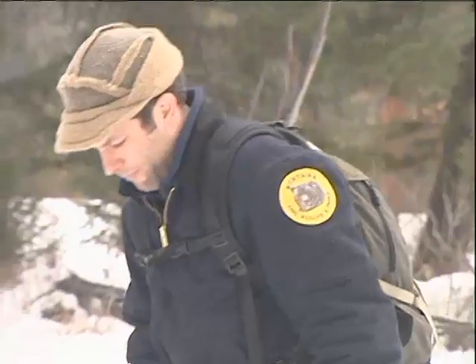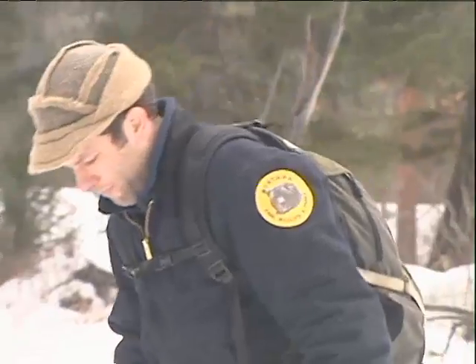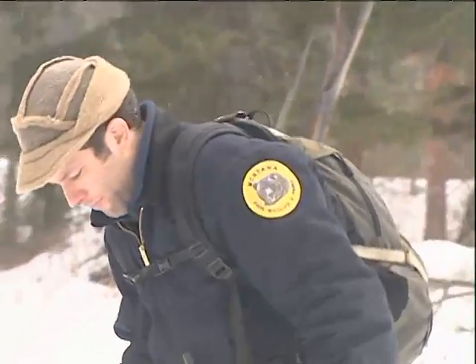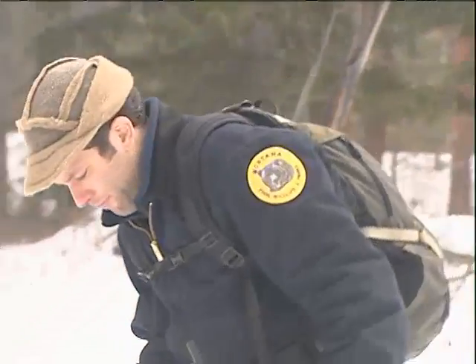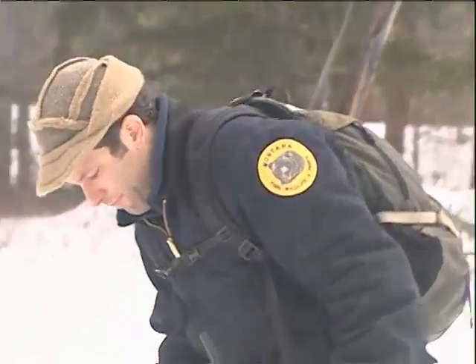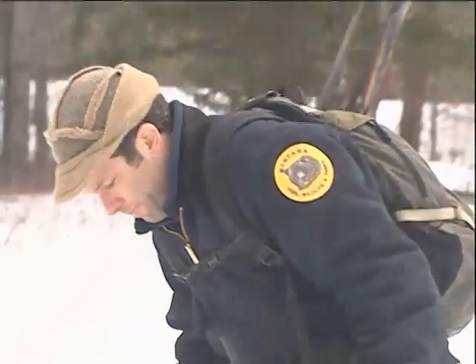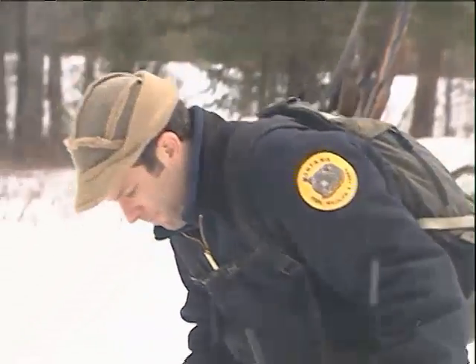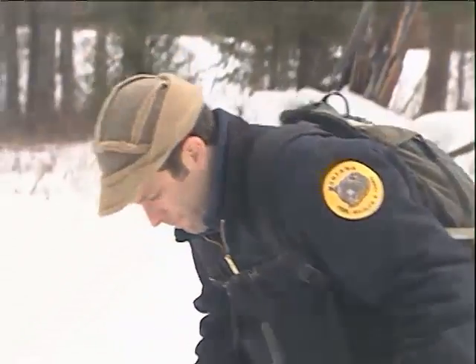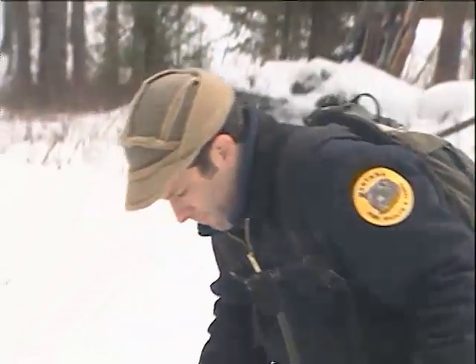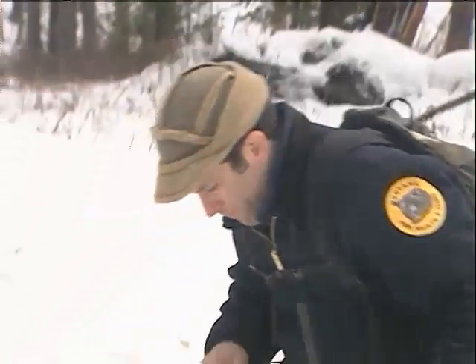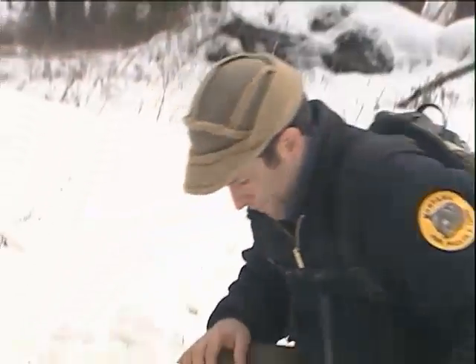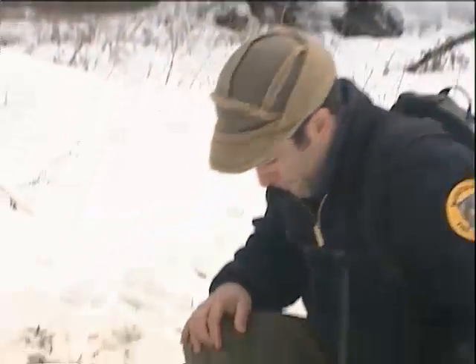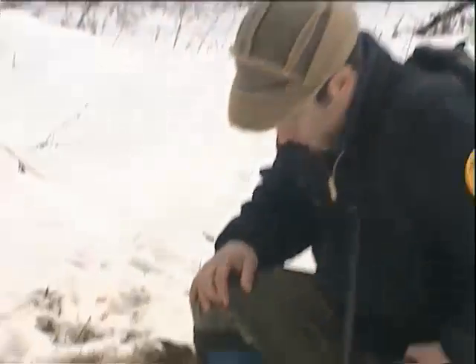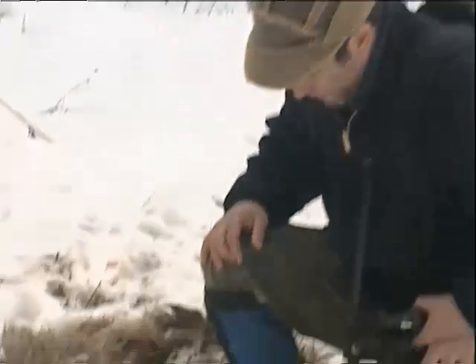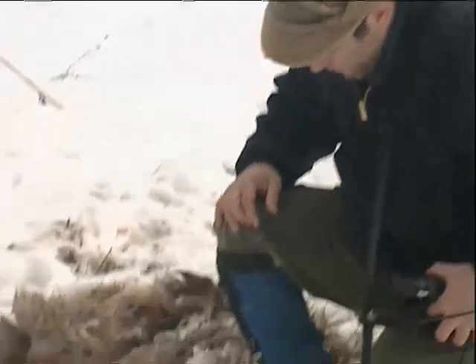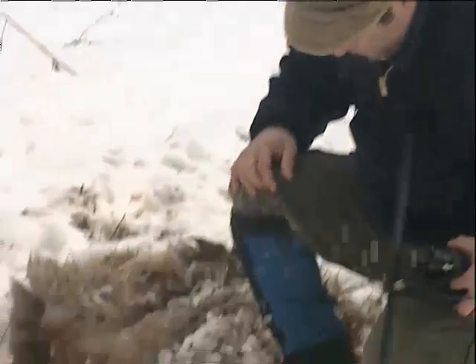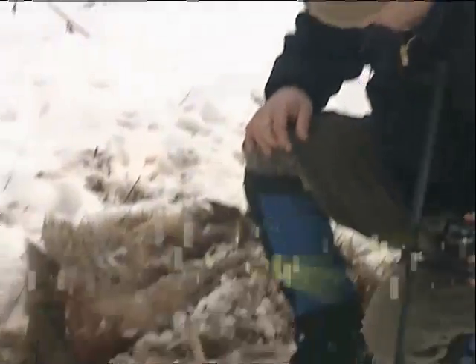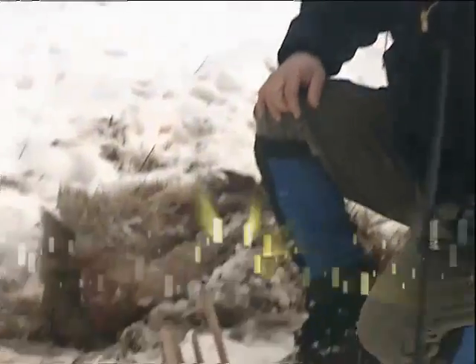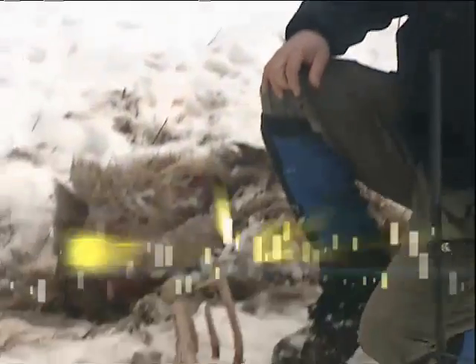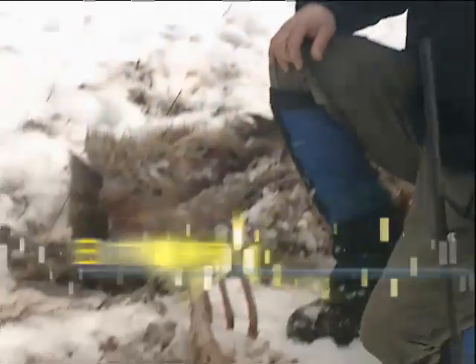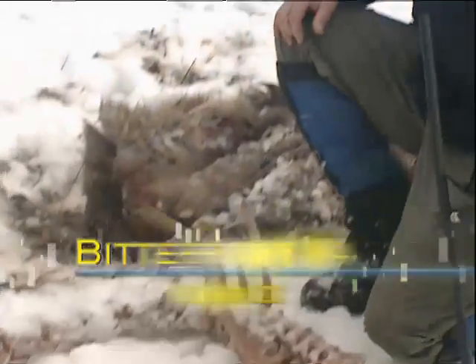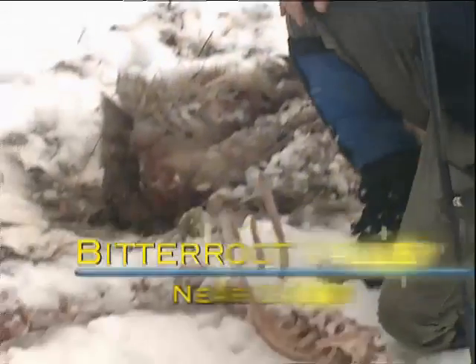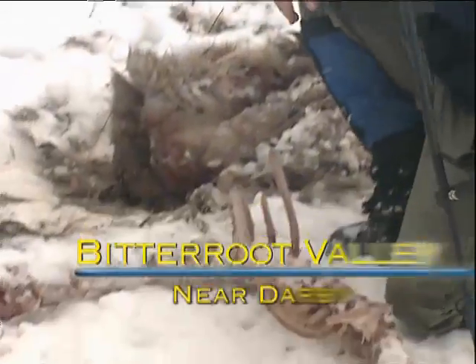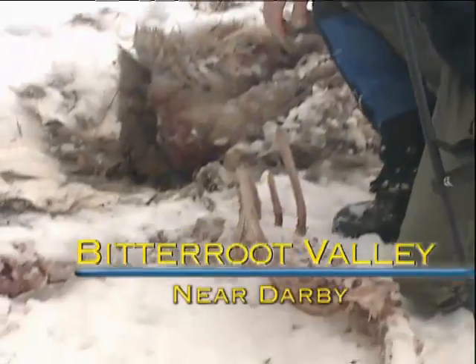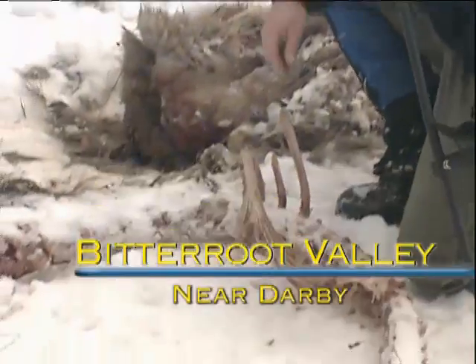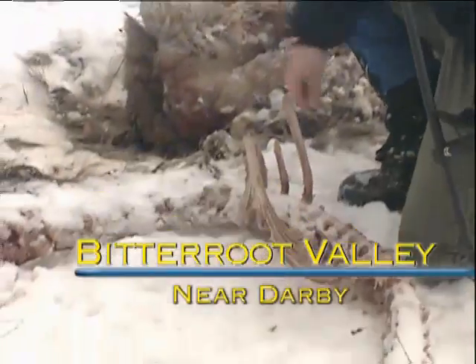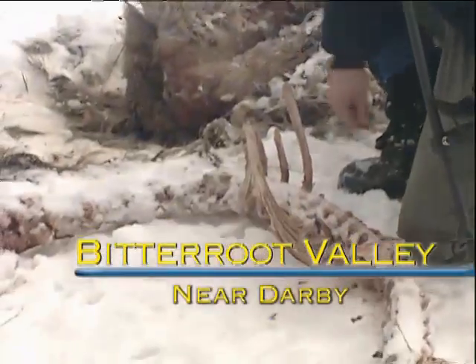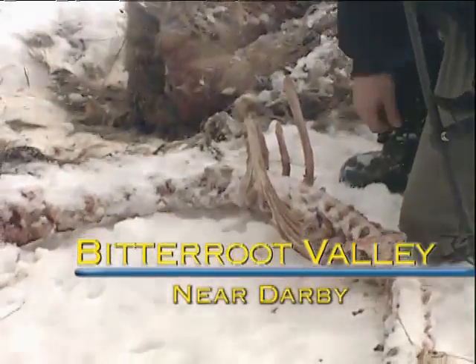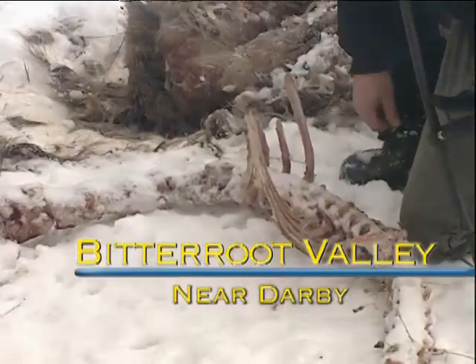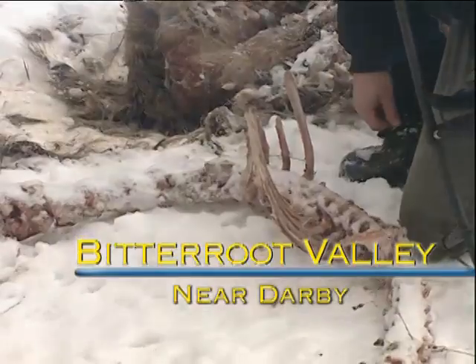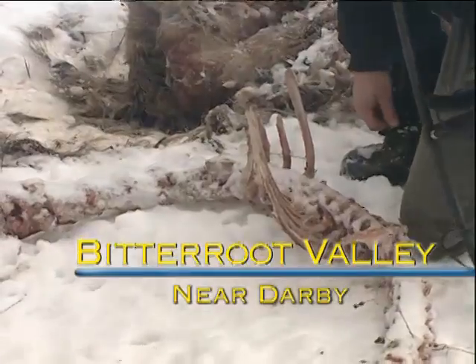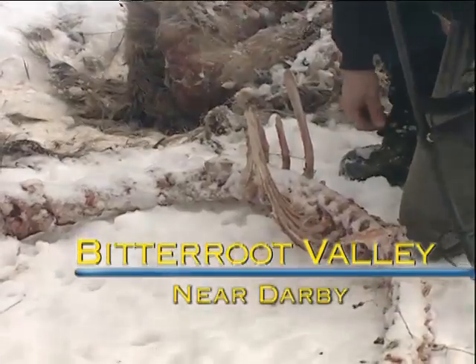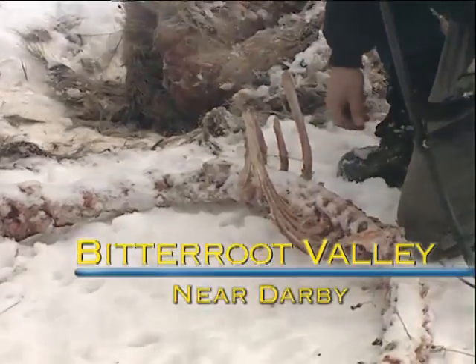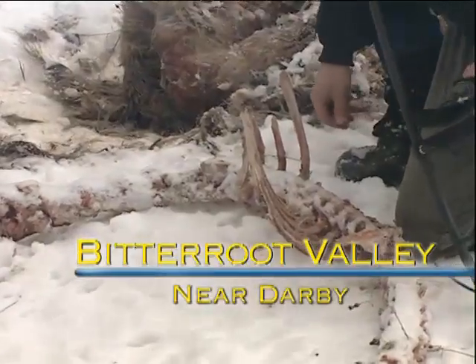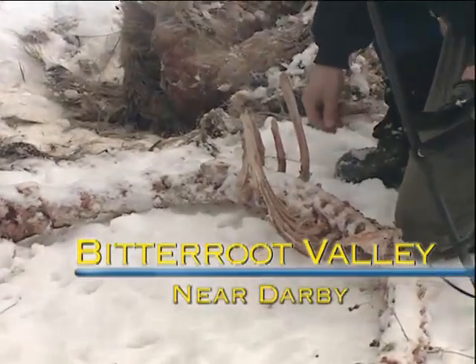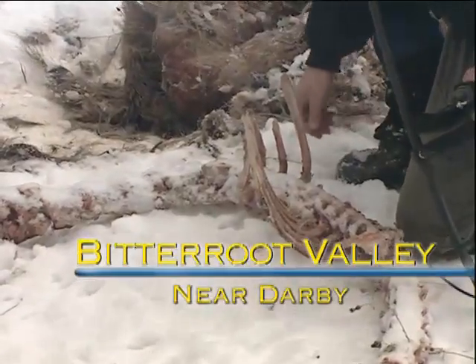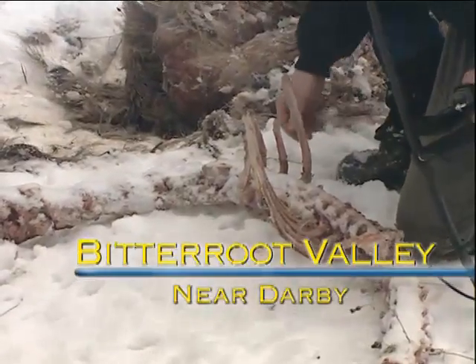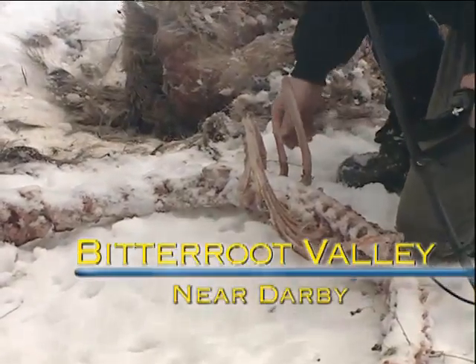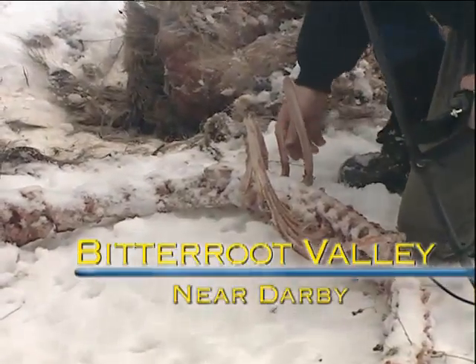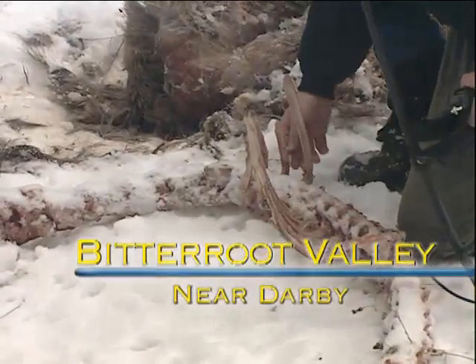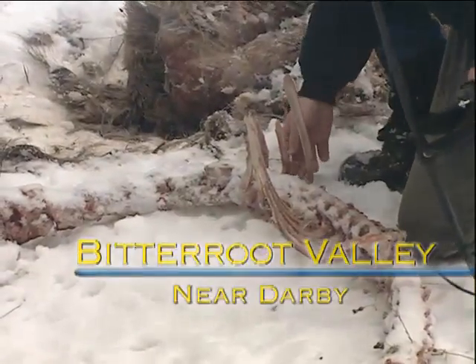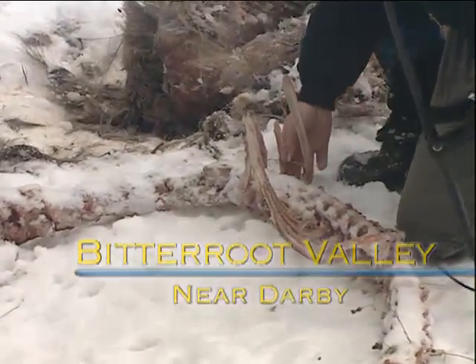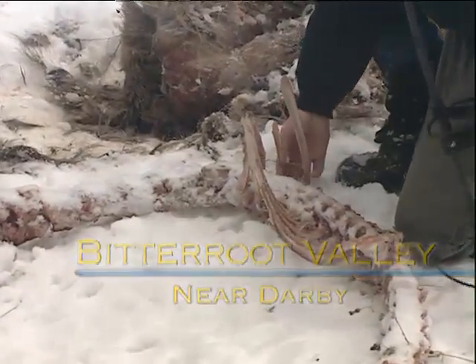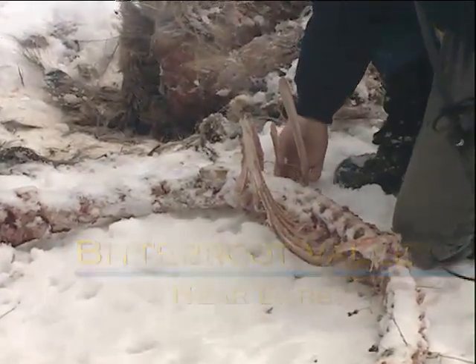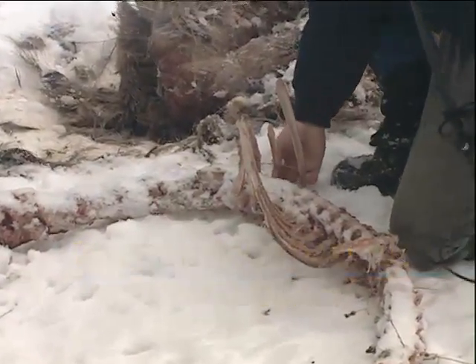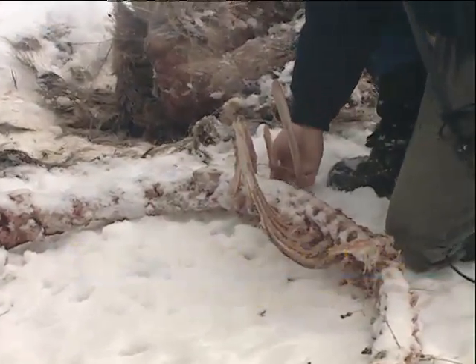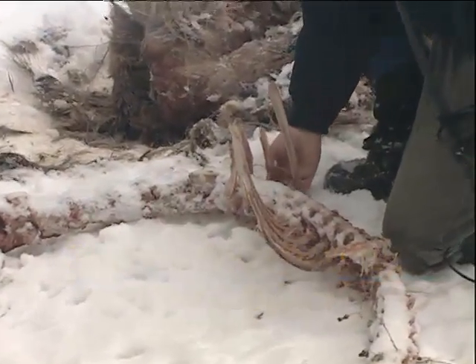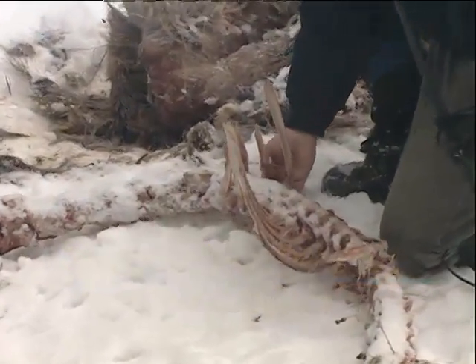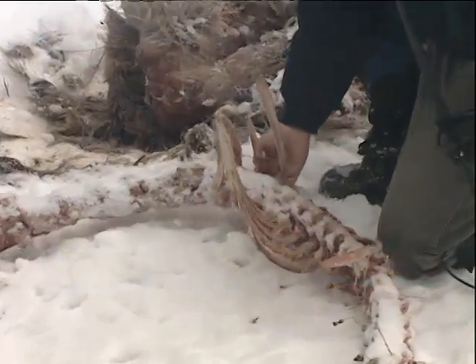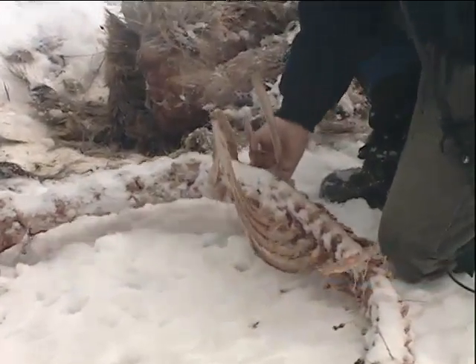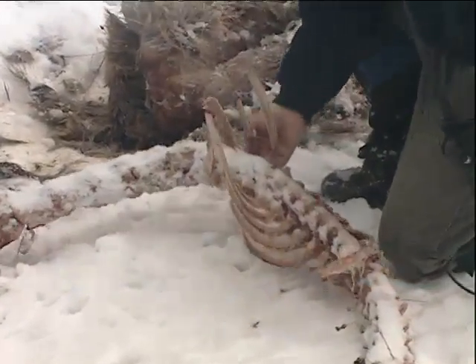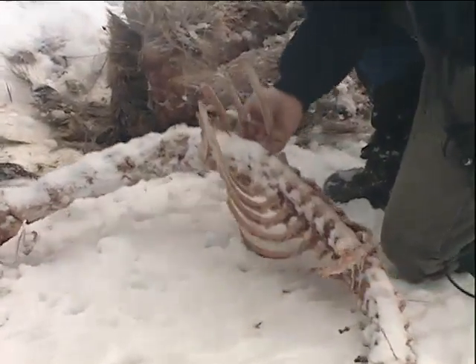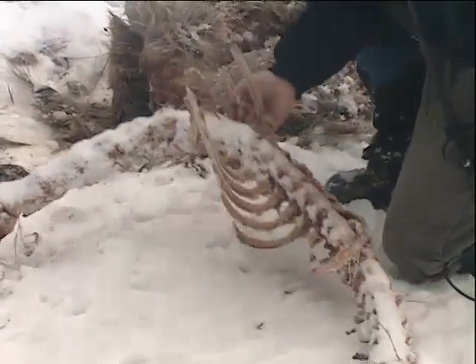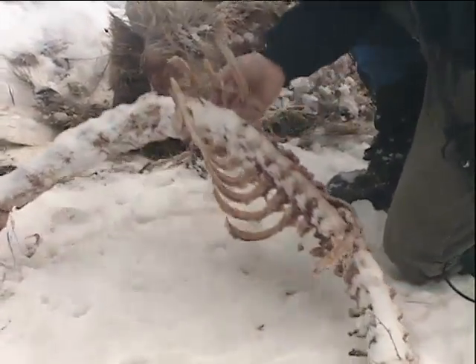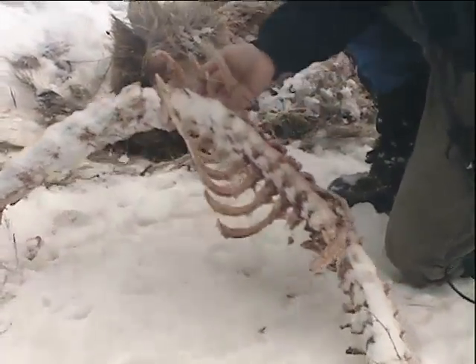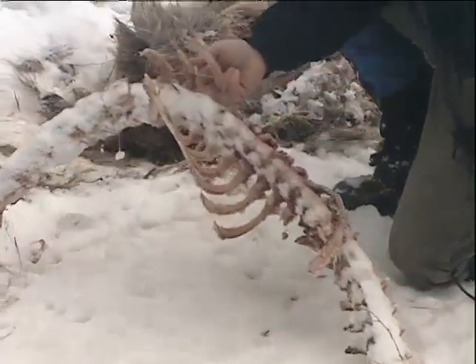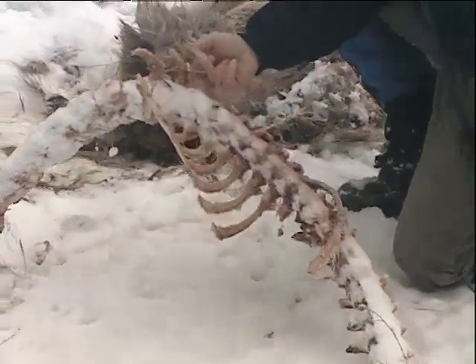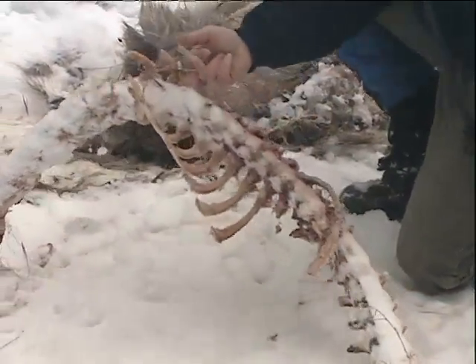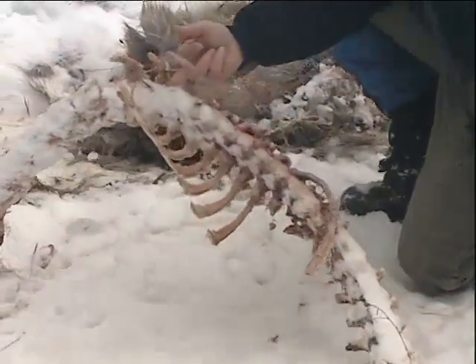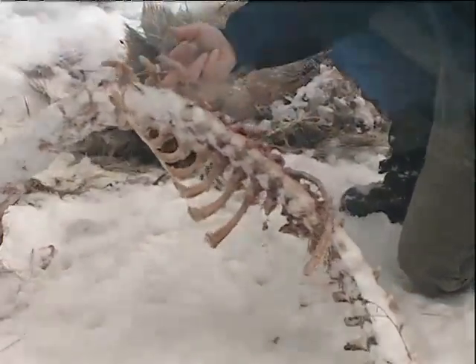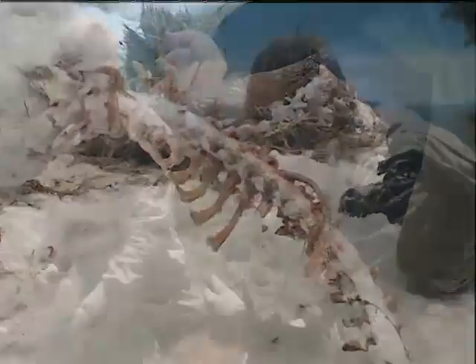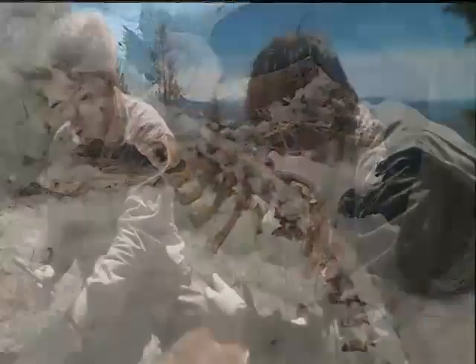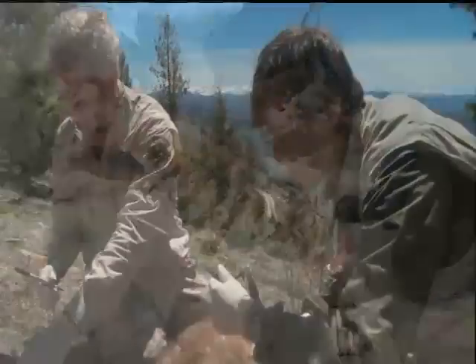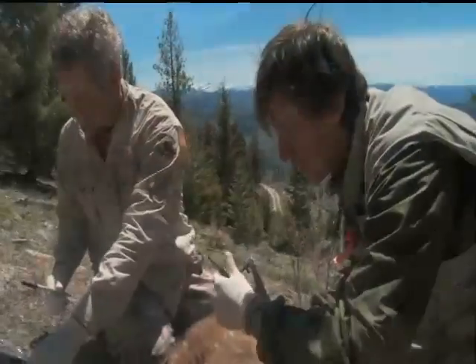Broadly, the goals of the study are to better understand why there has been poor calf recruitment in Hunting District 250.